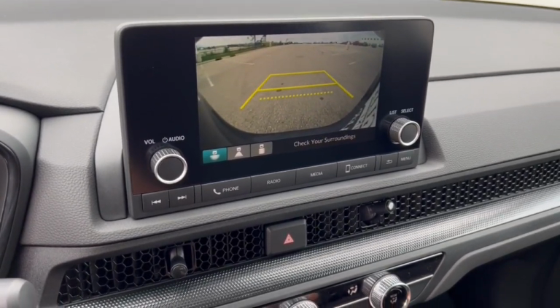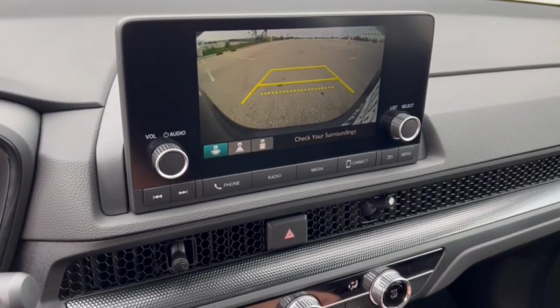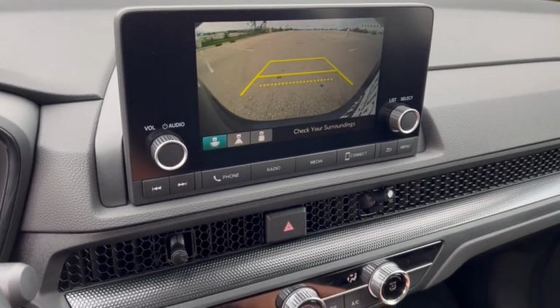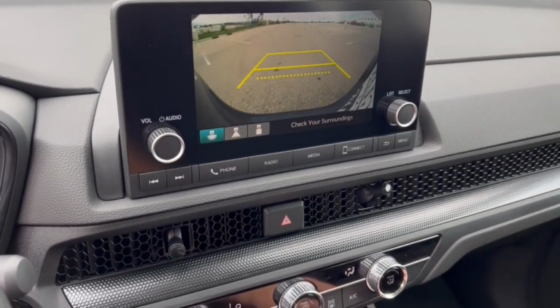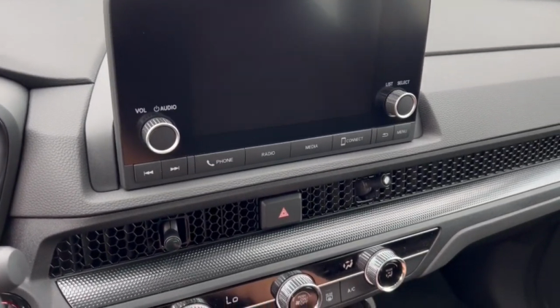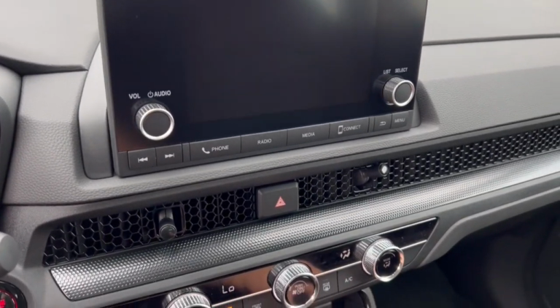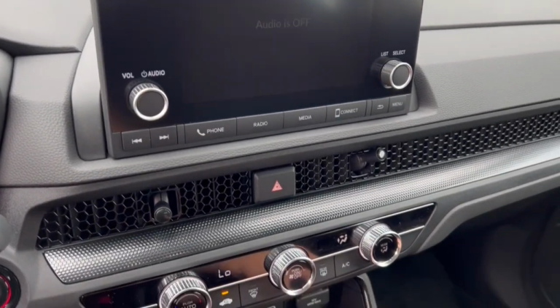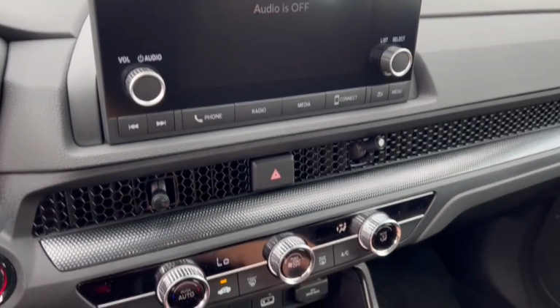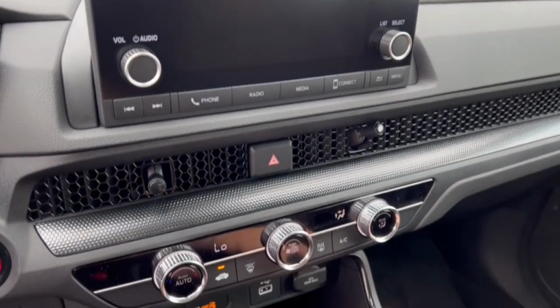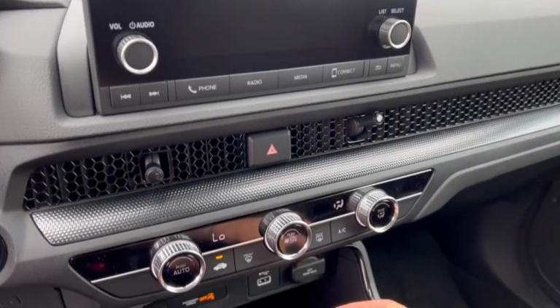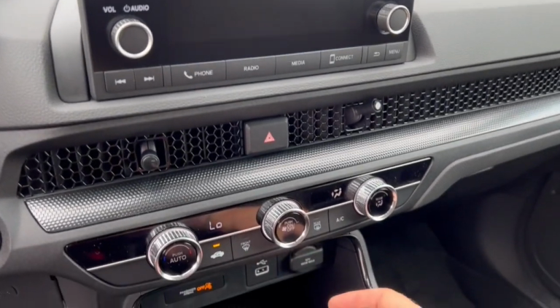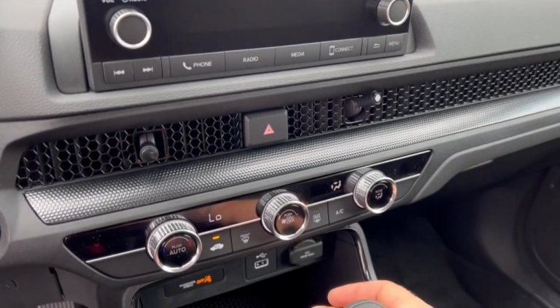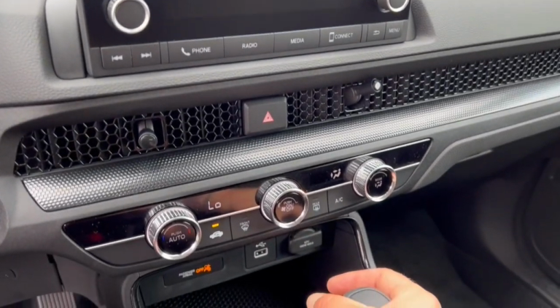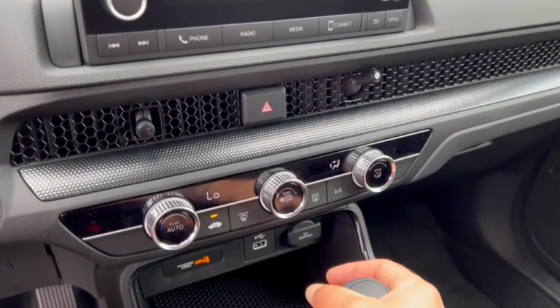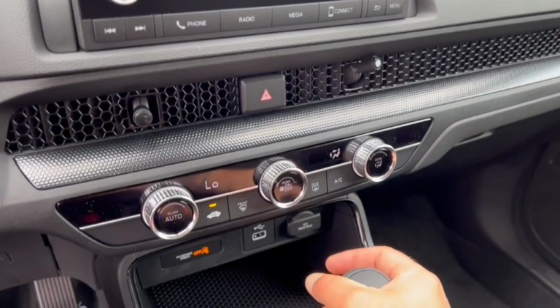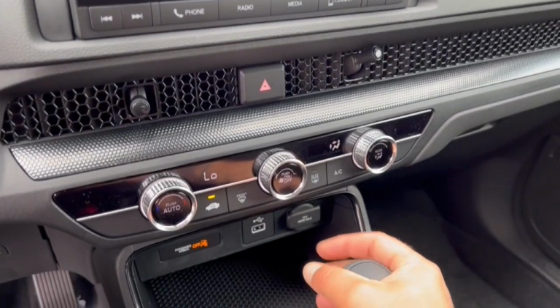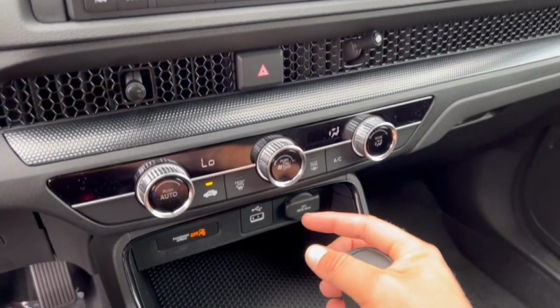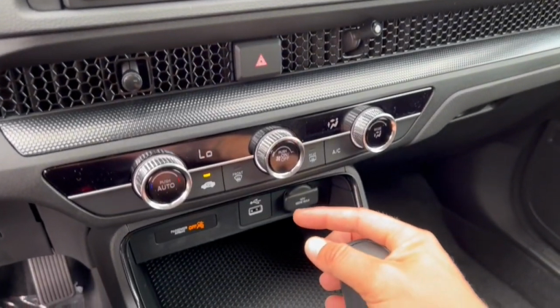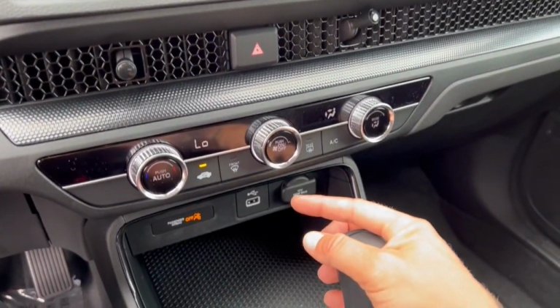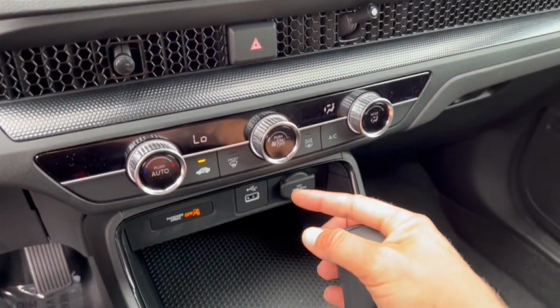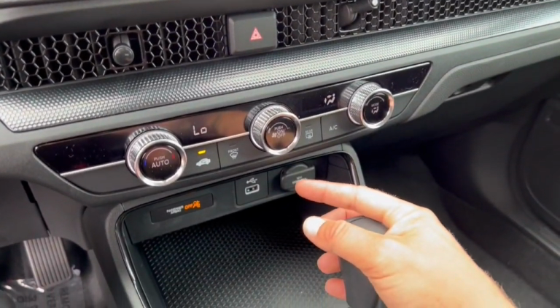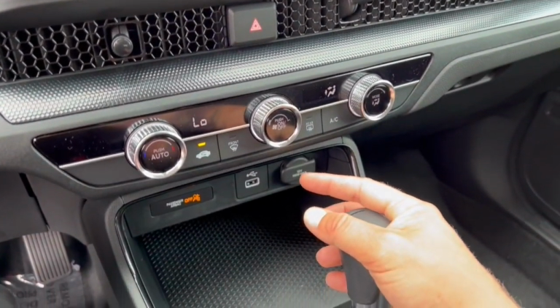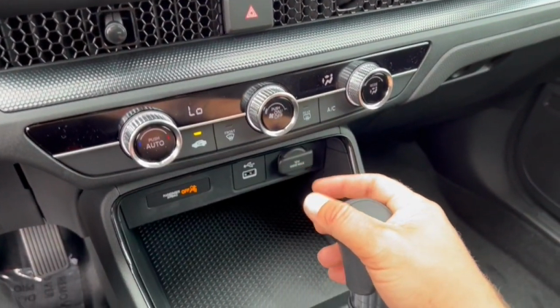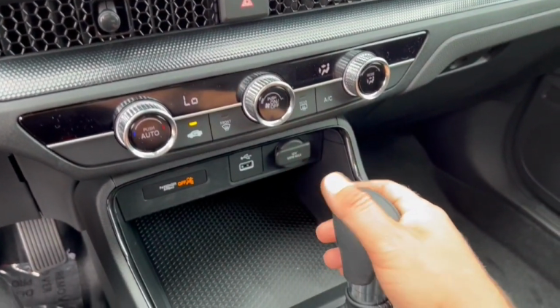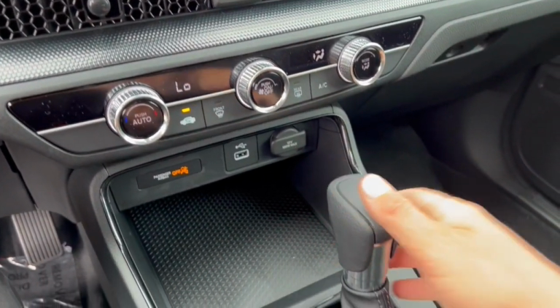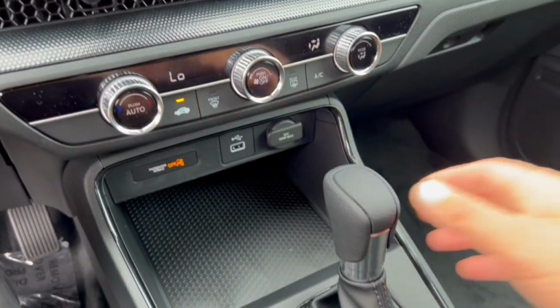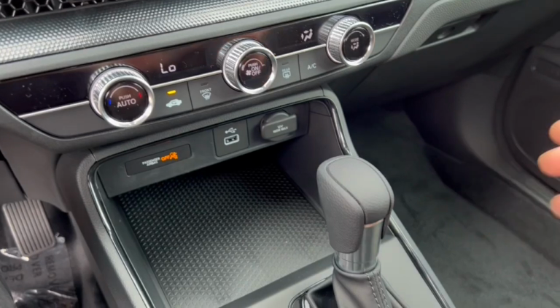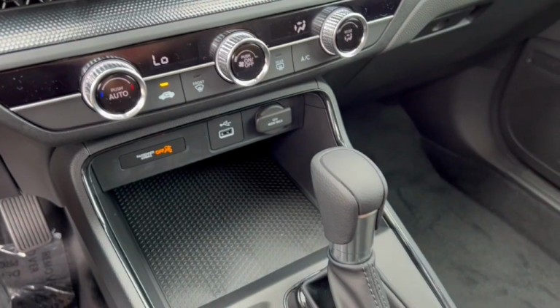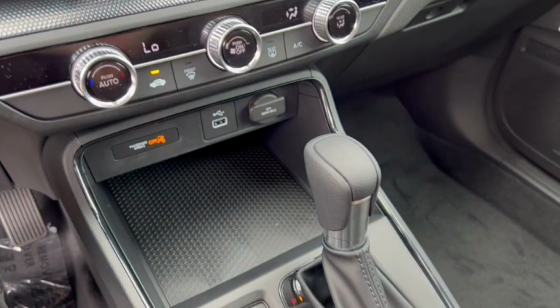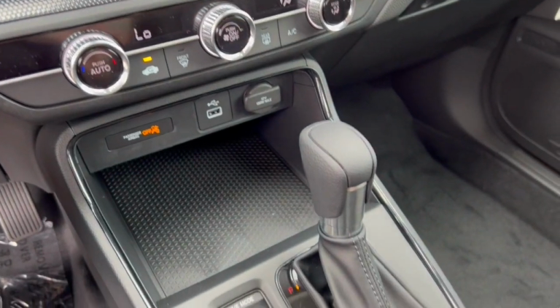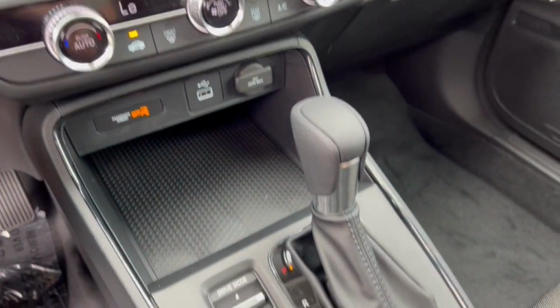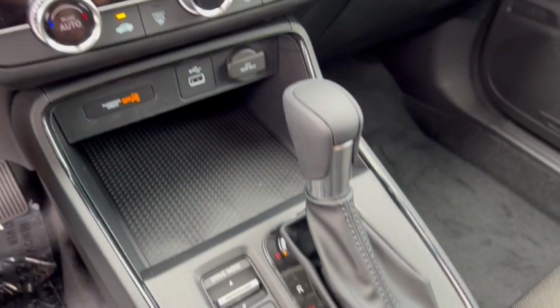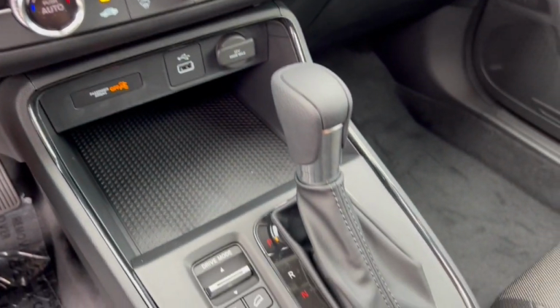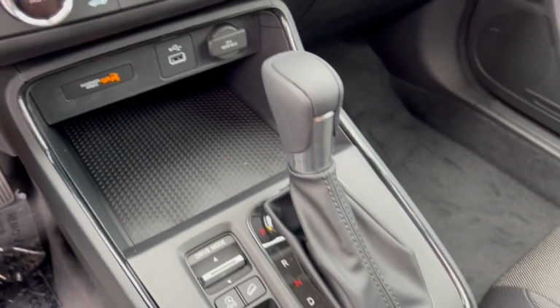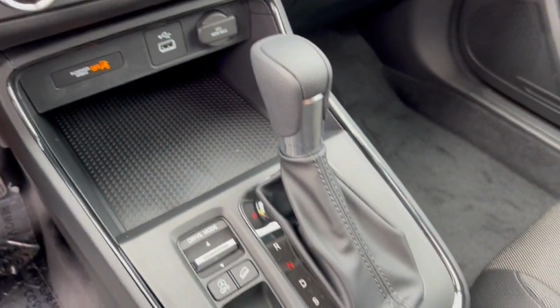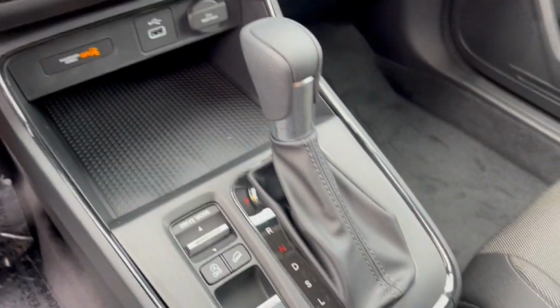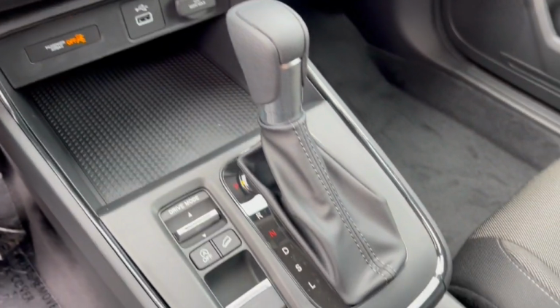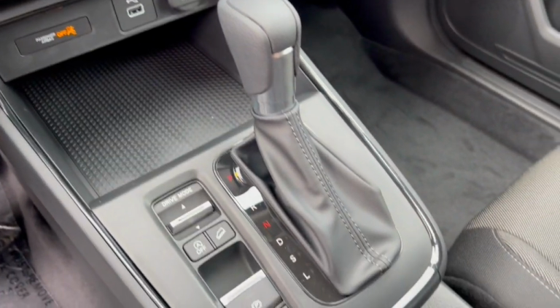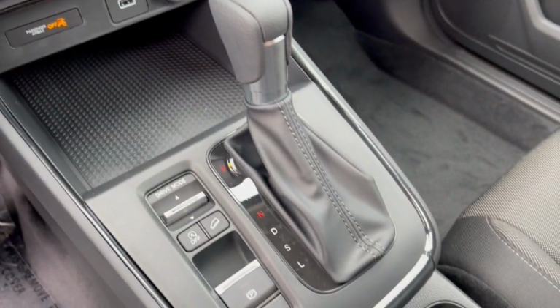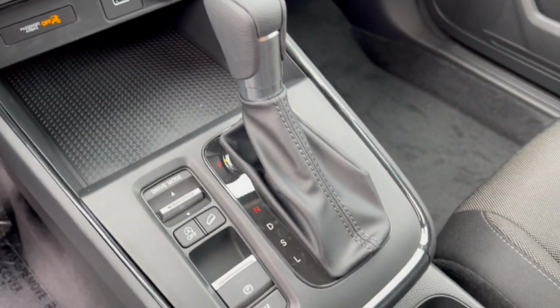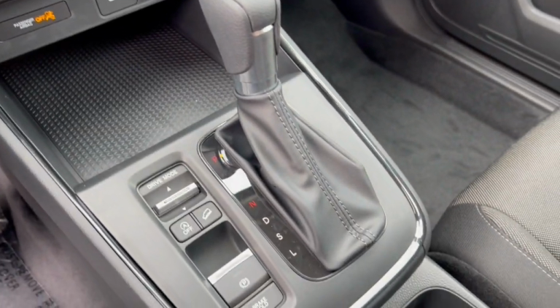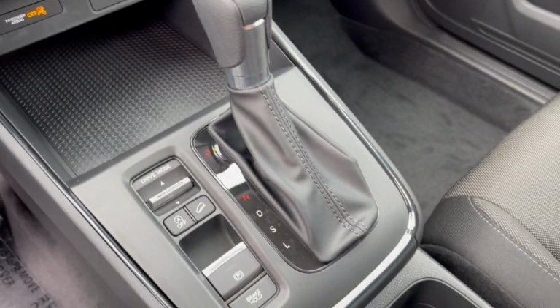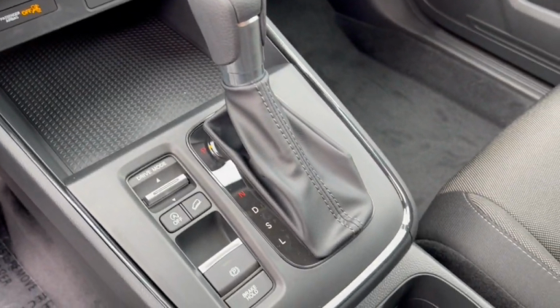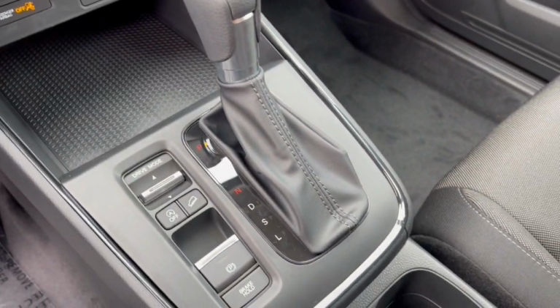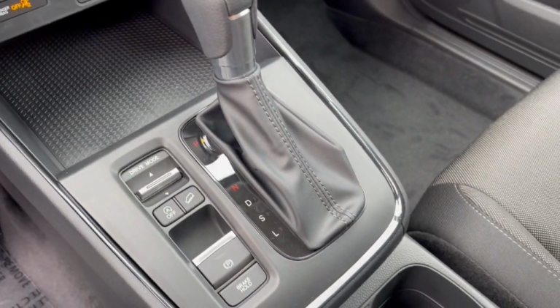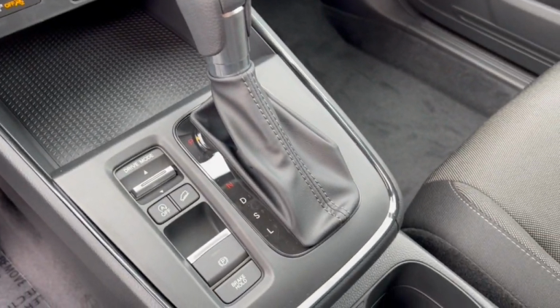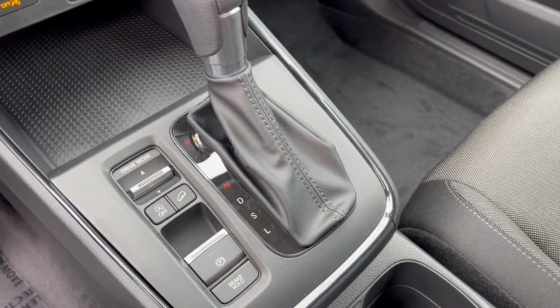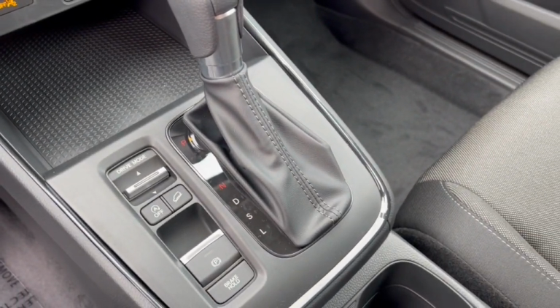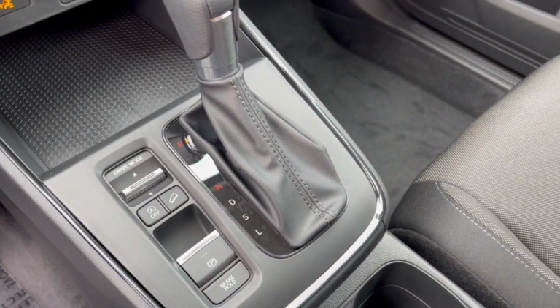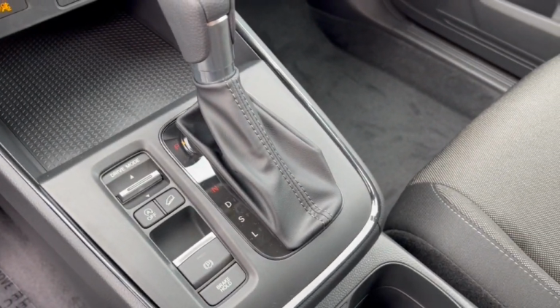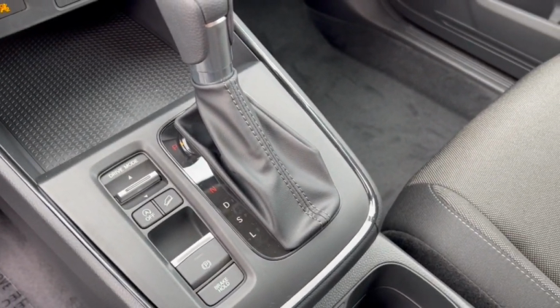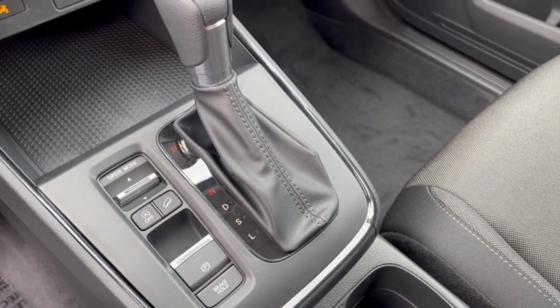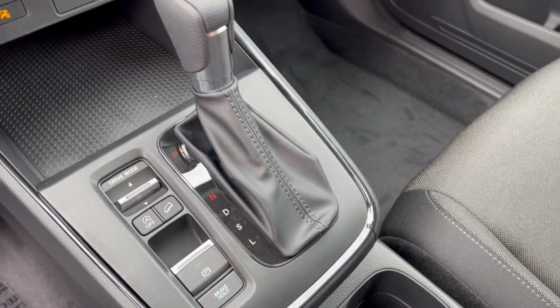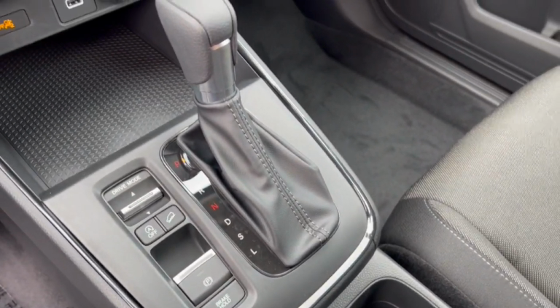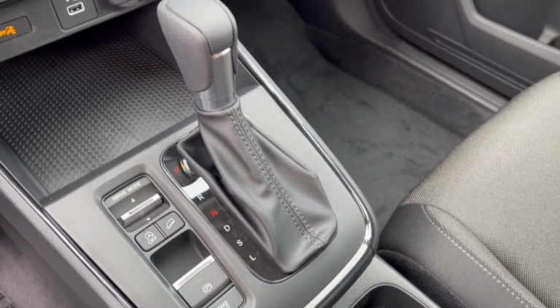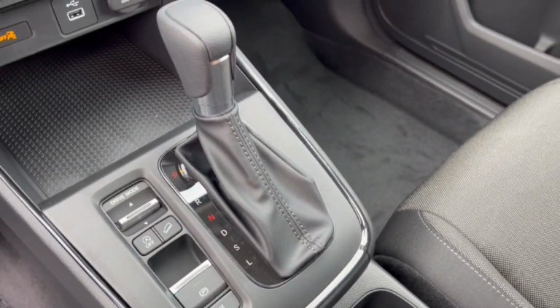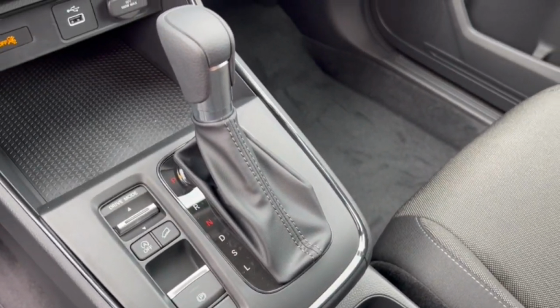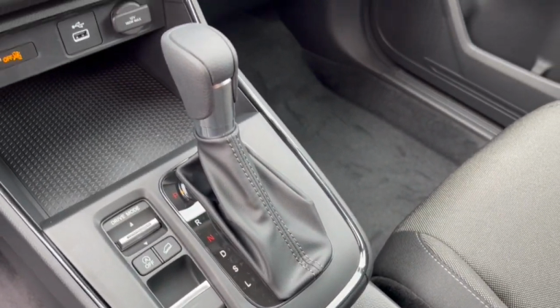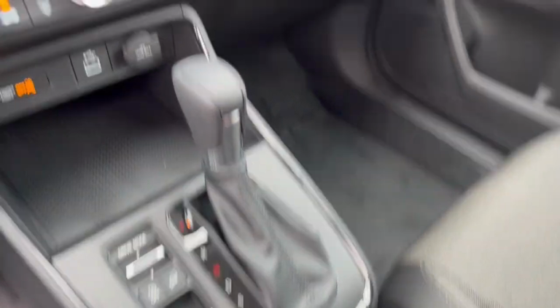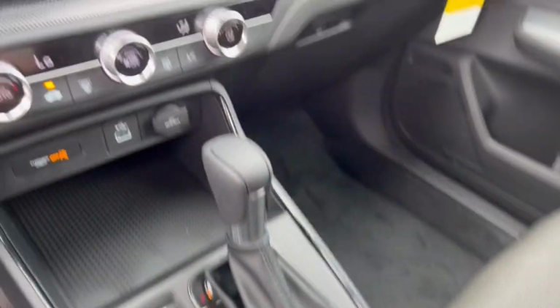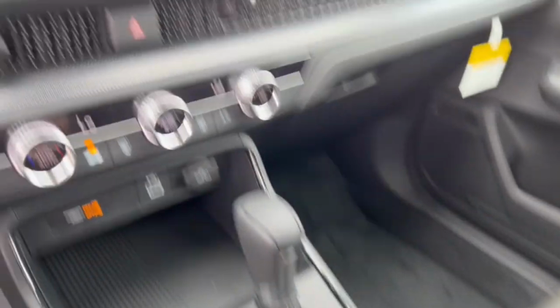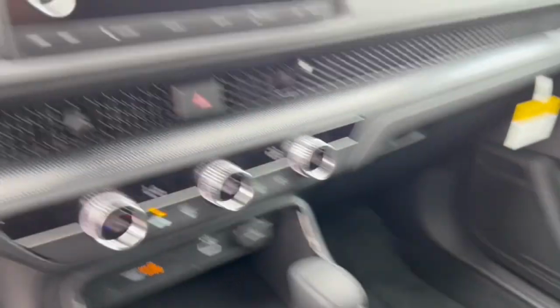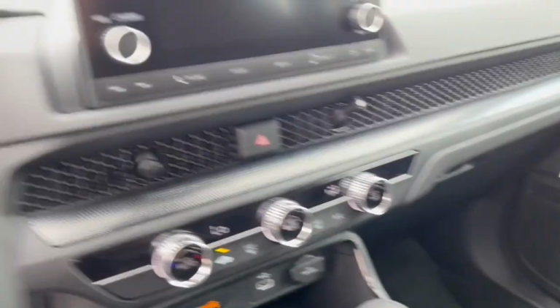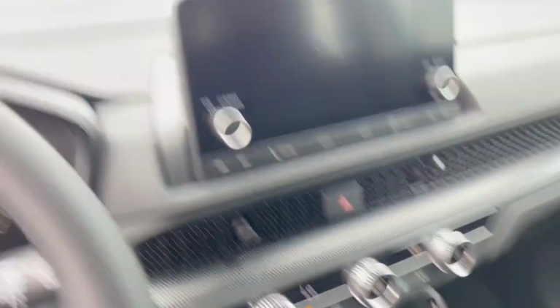Rear backup camera. Charging port there for USB. Your hill descent control and different drive modes.